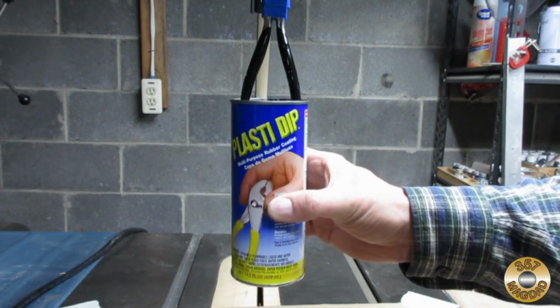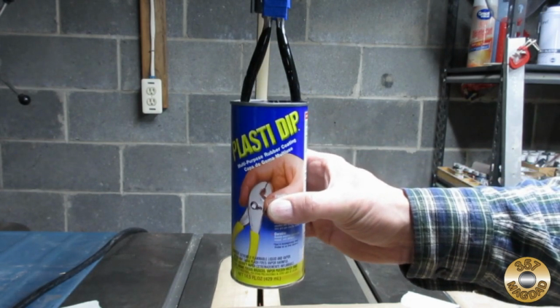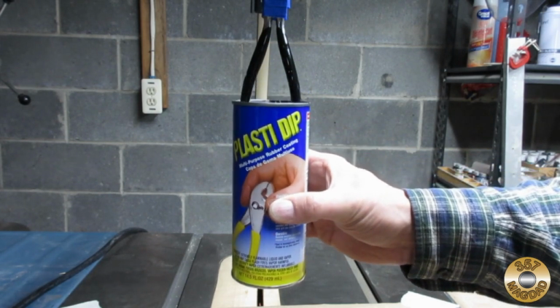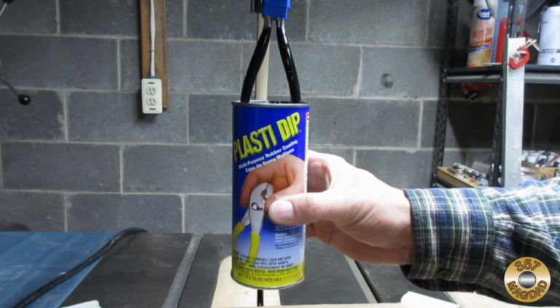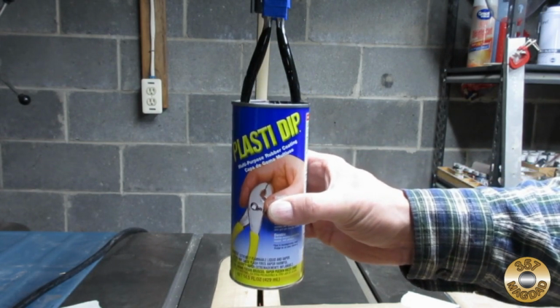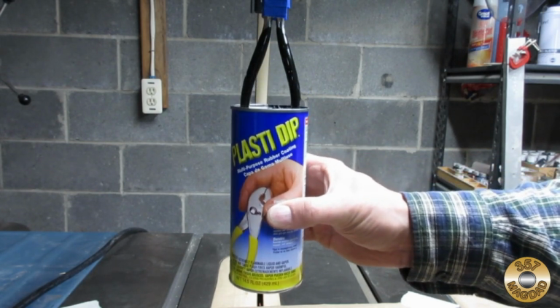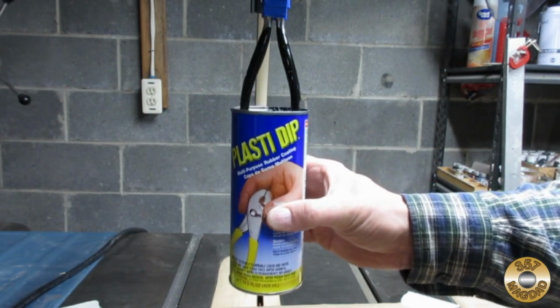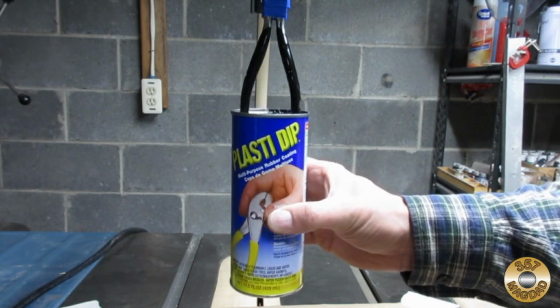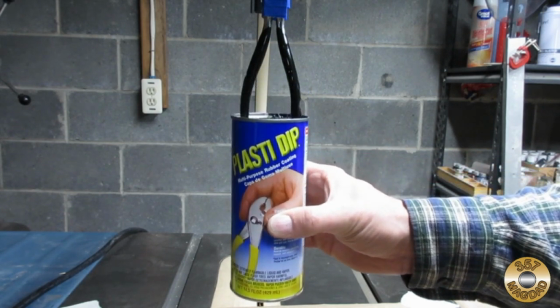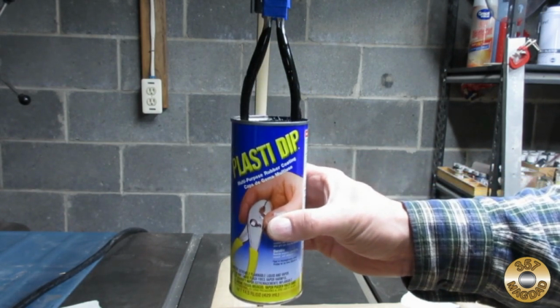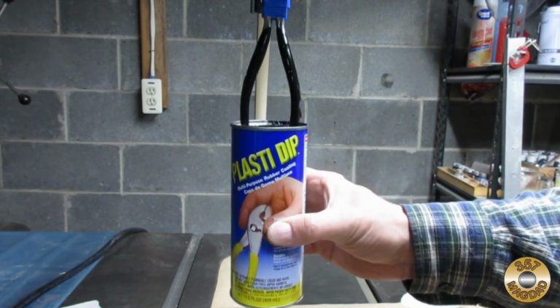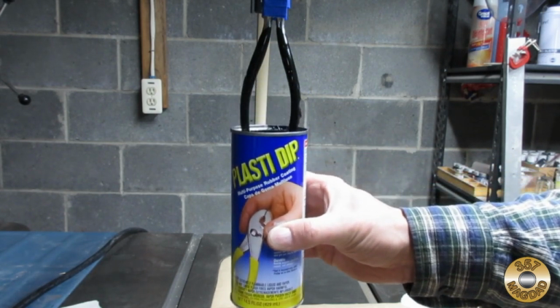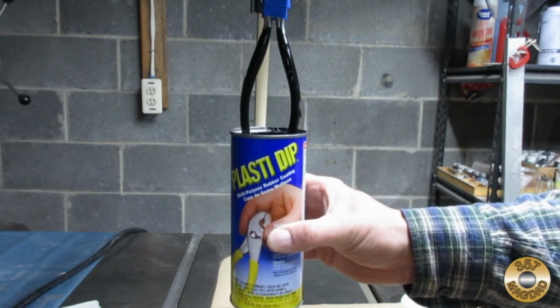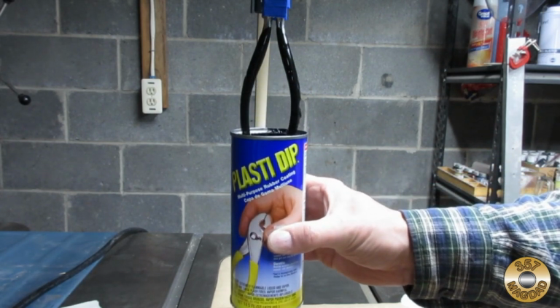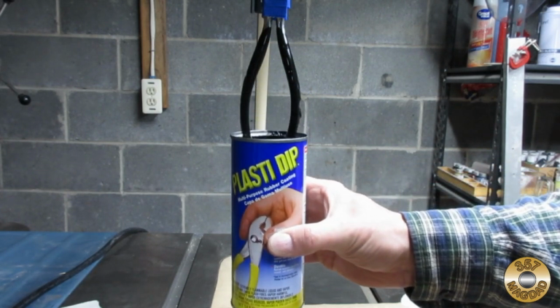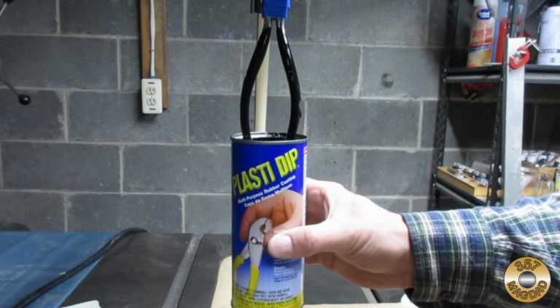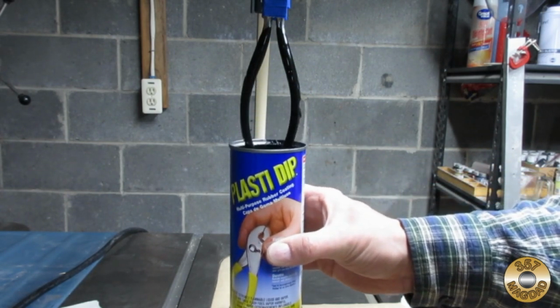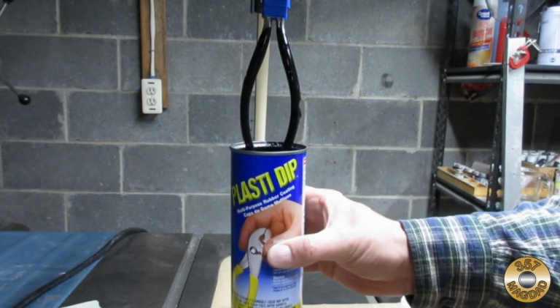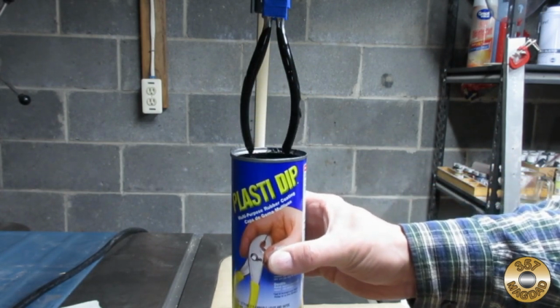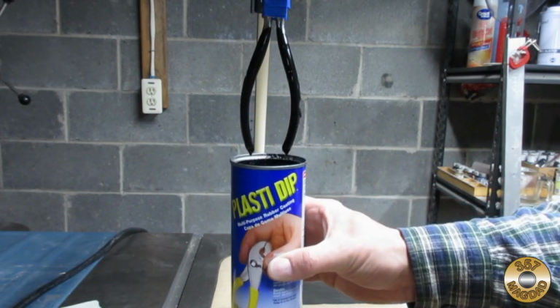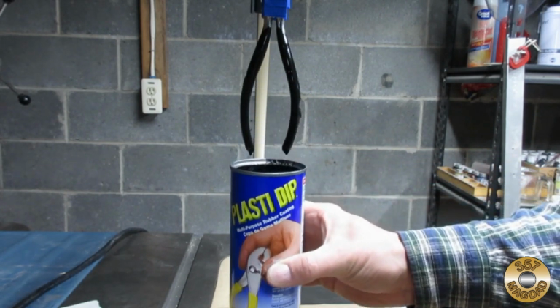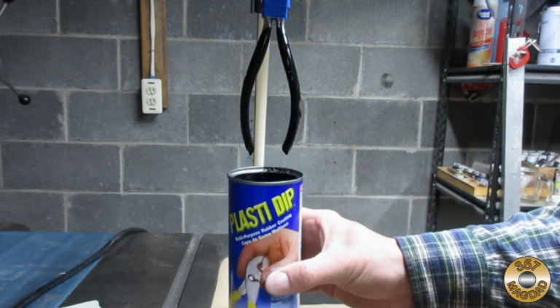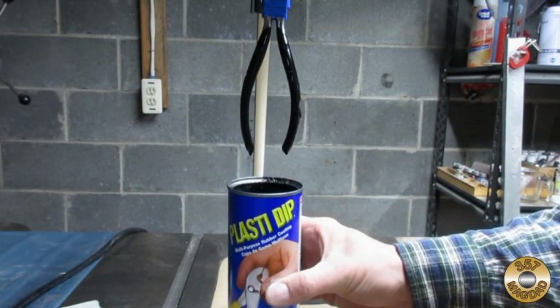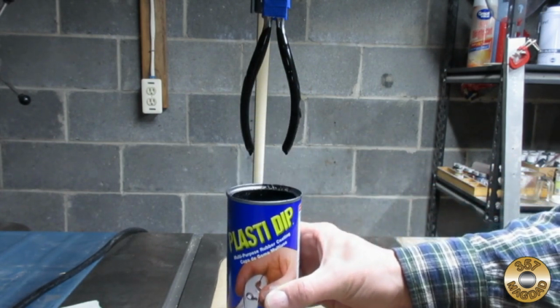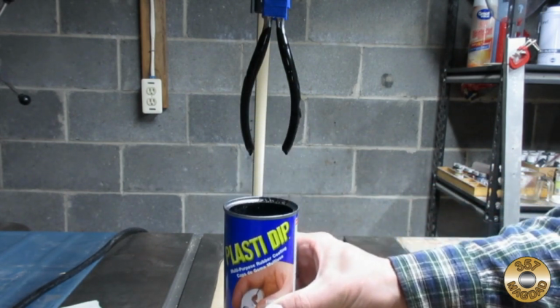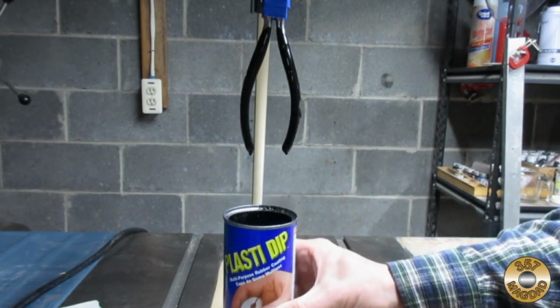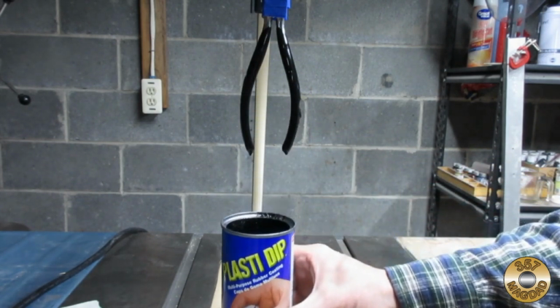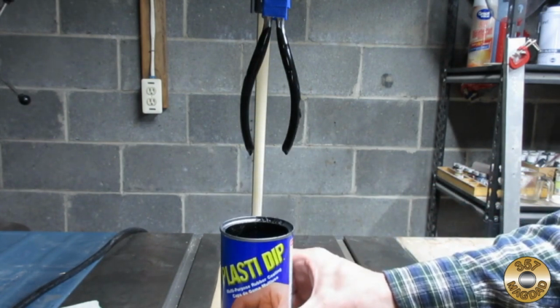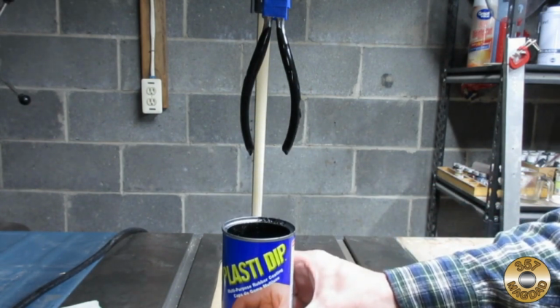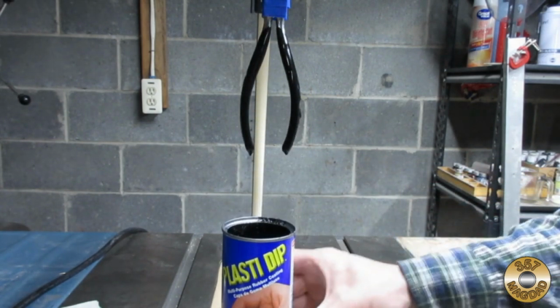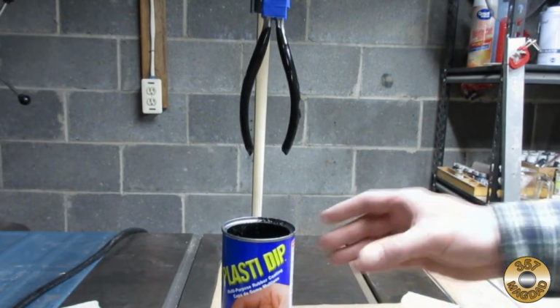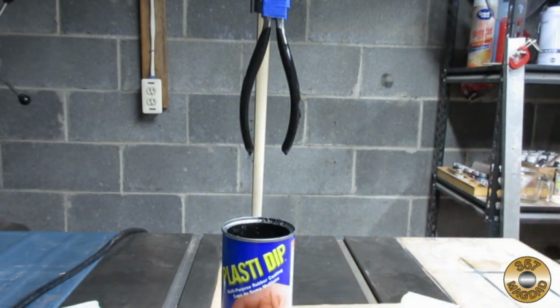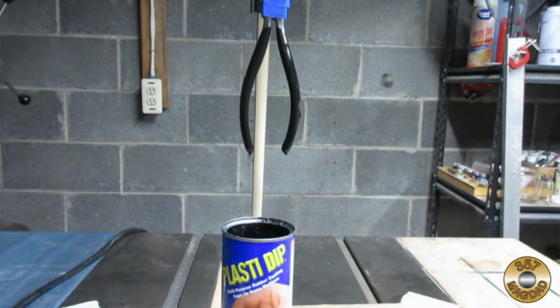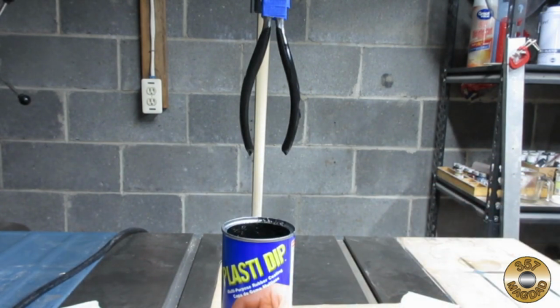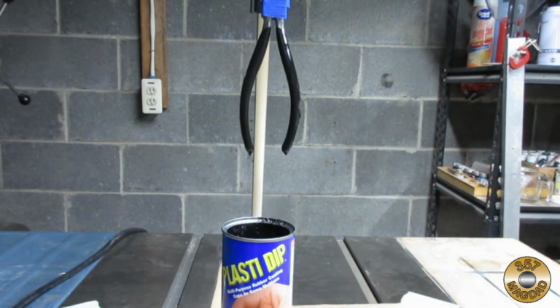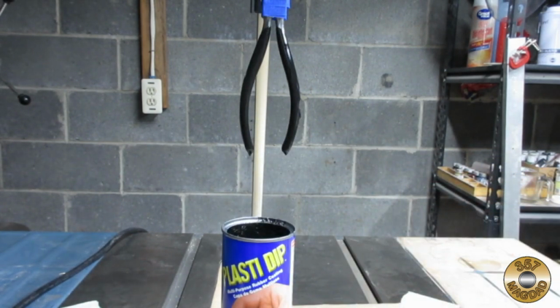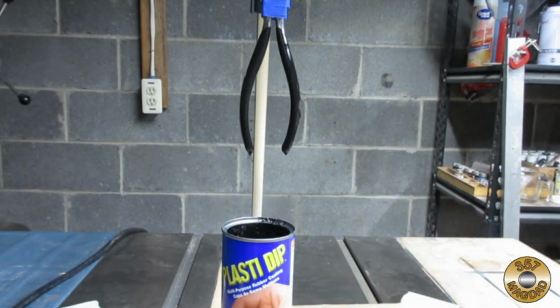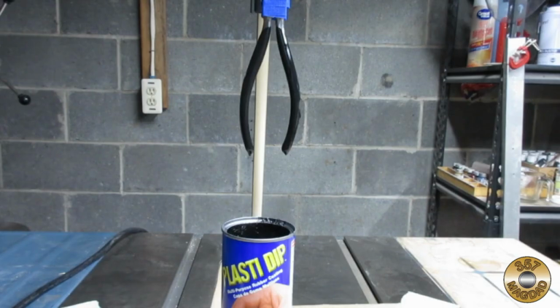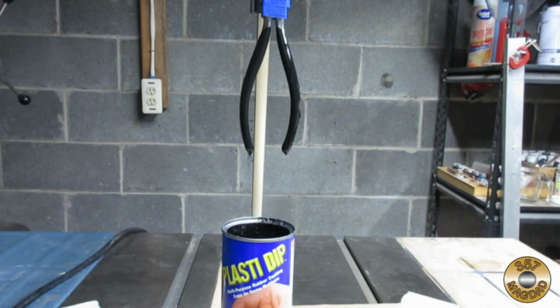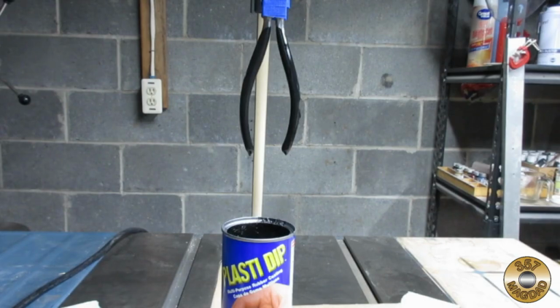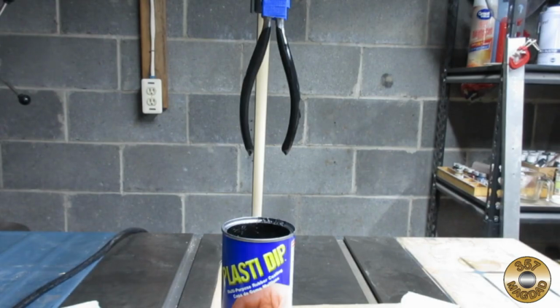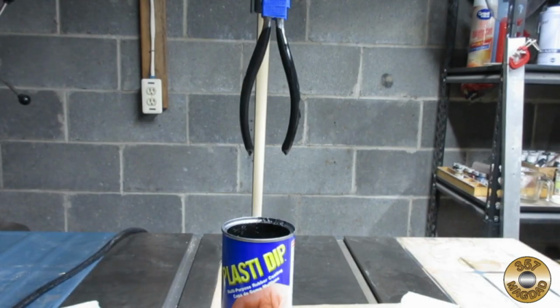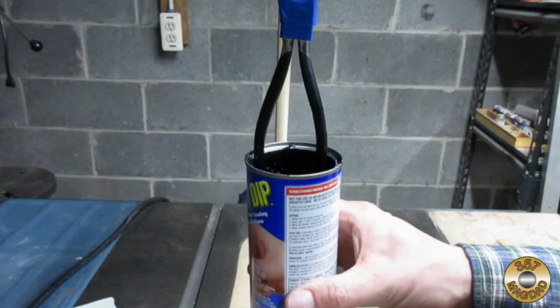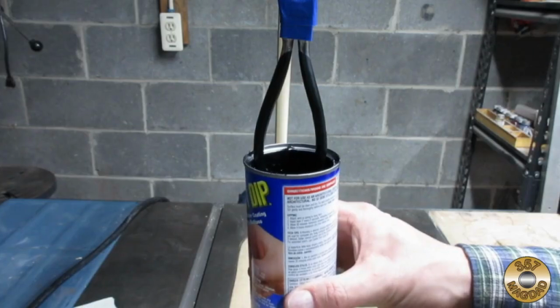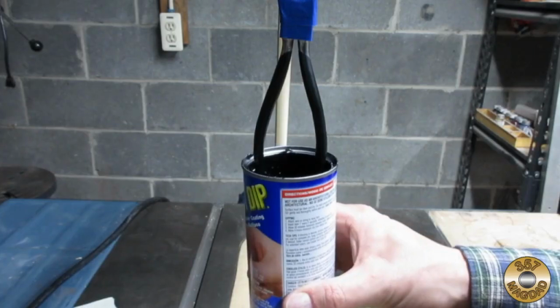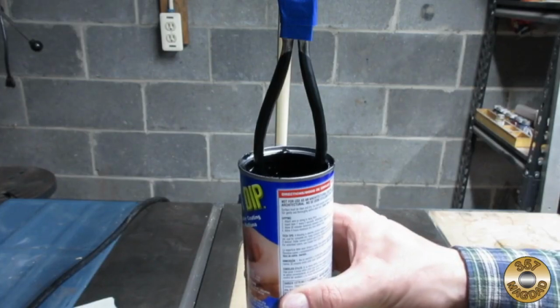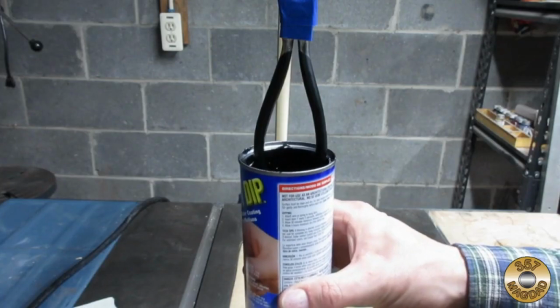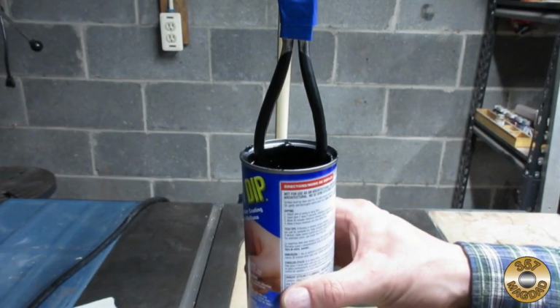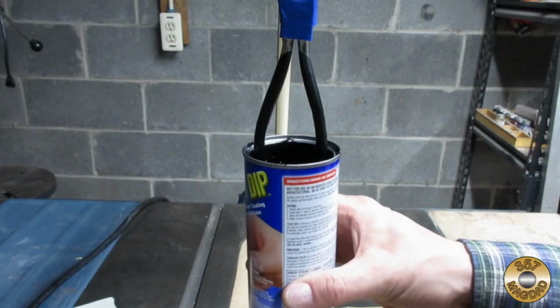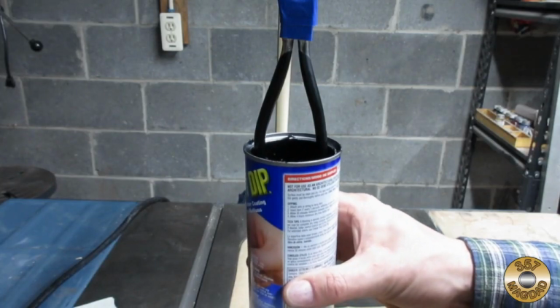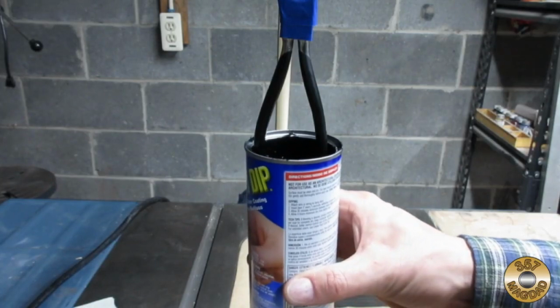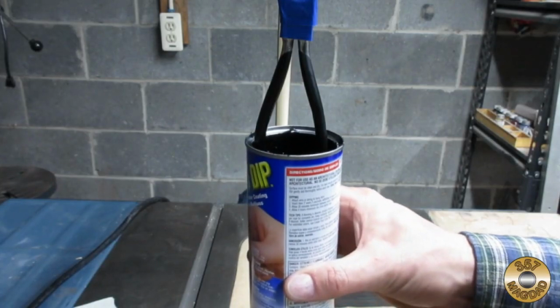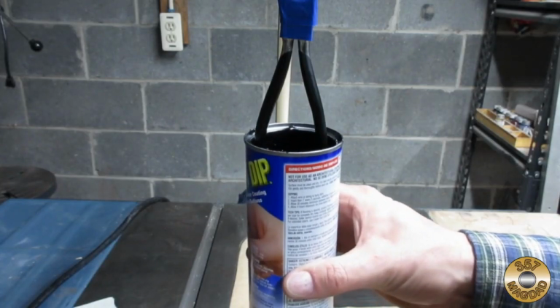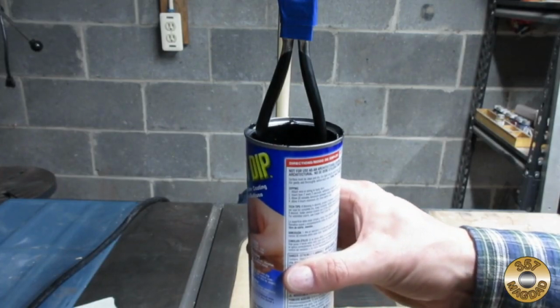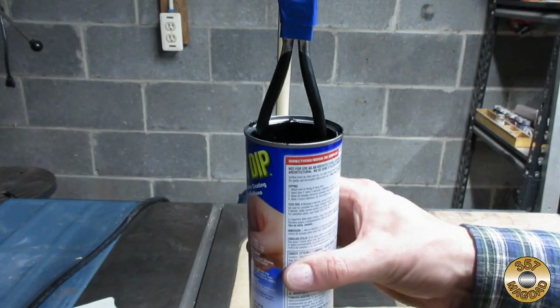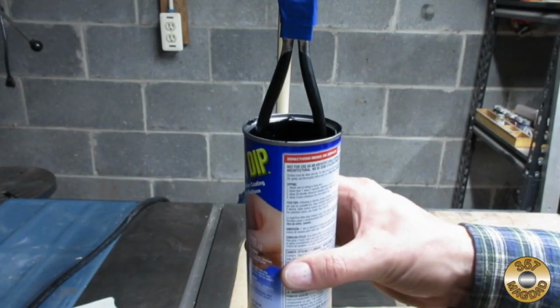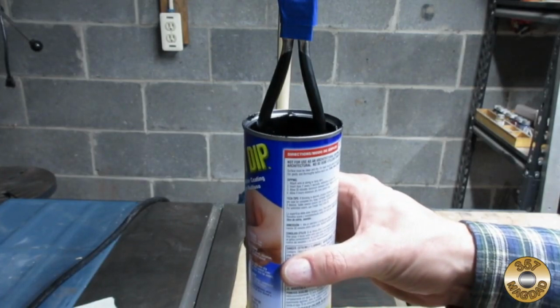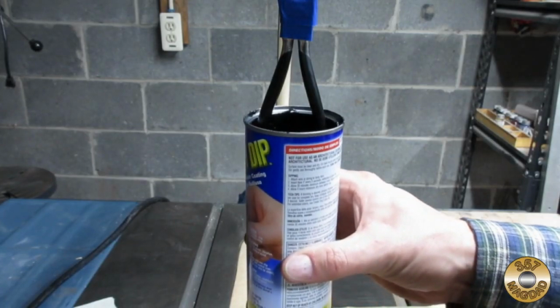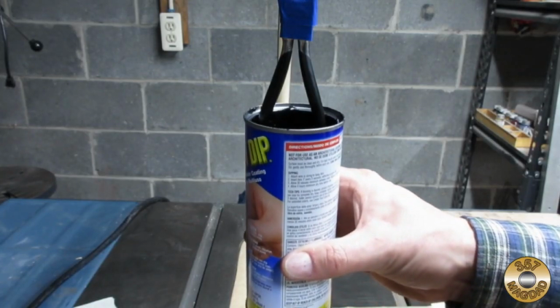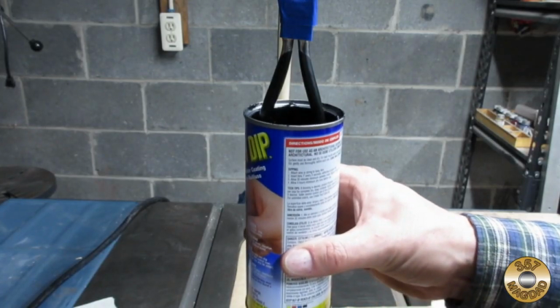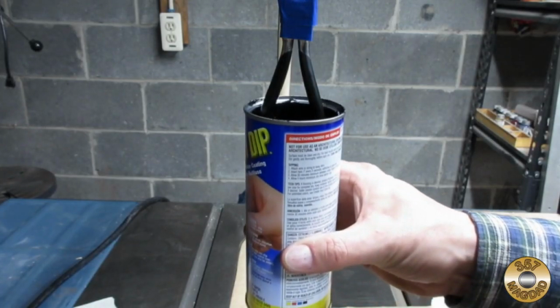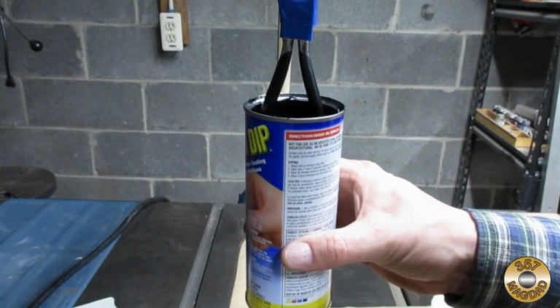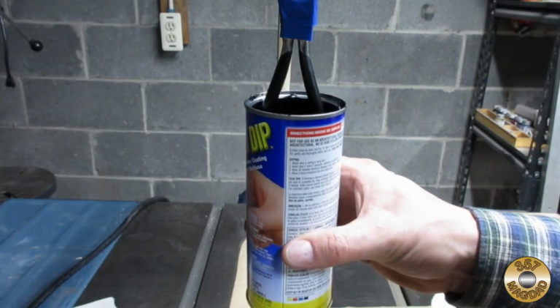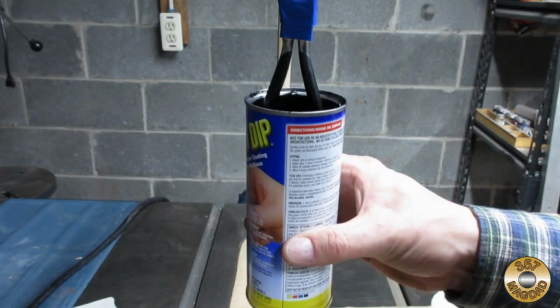I like raising the Plasti-Dip container up to the tool rather than lowering the tool into the dip. I bumped the side of the tool on the right, but it smoothed out as it cured. I gave it another coat after 30 minutes.